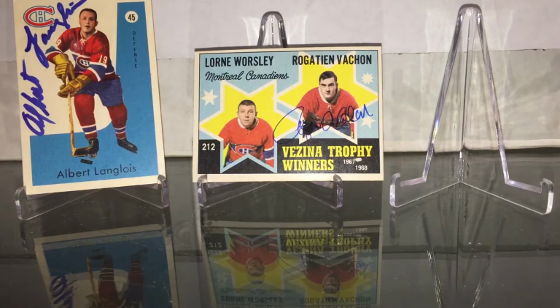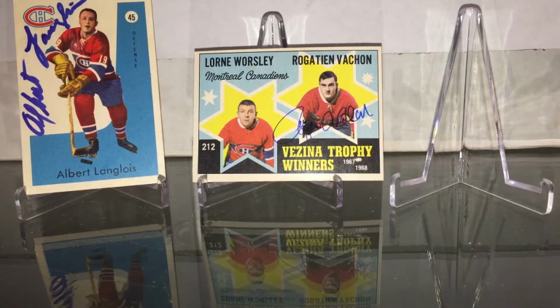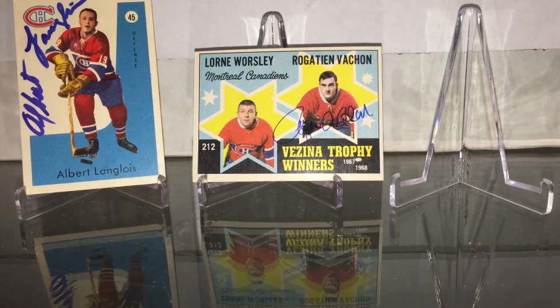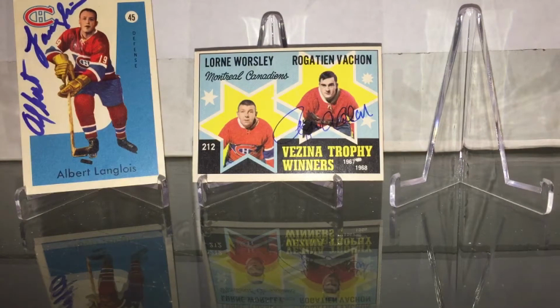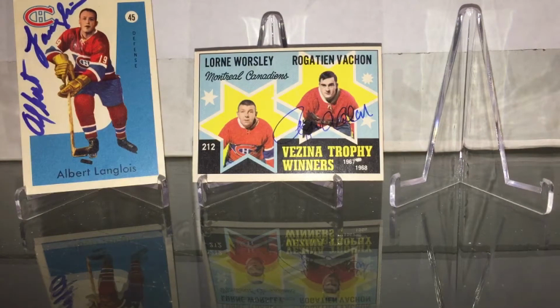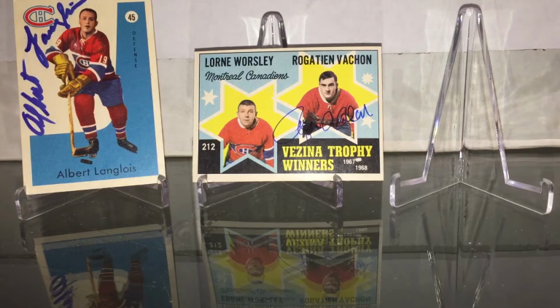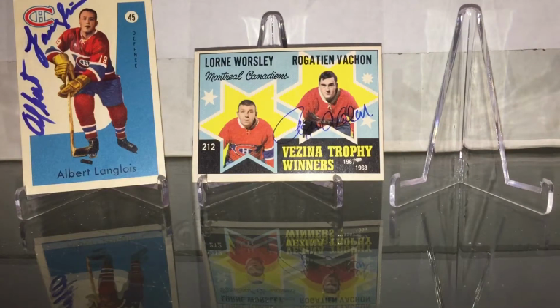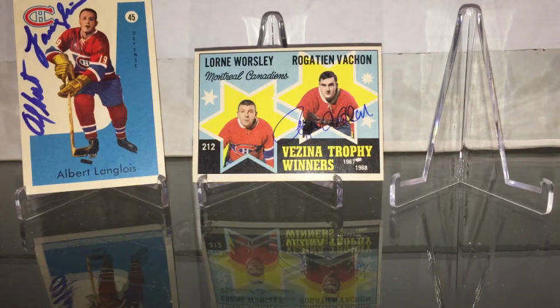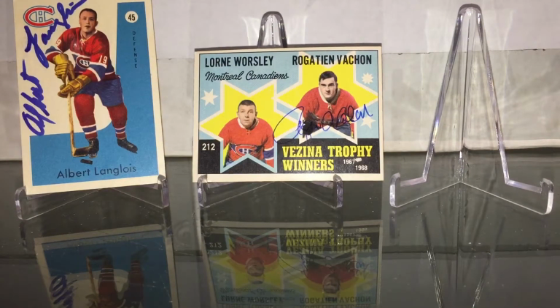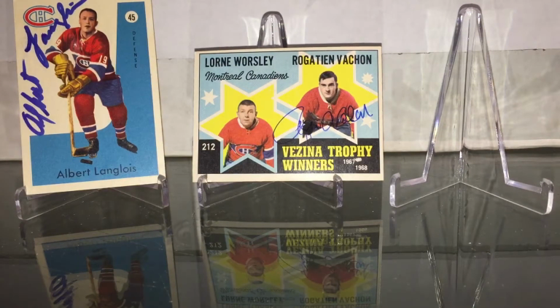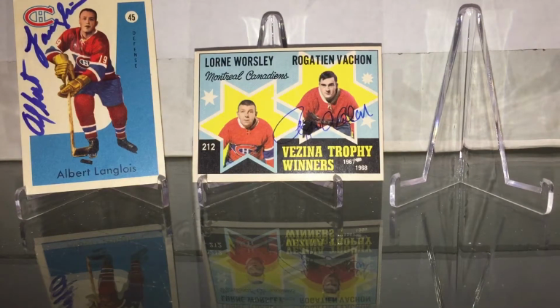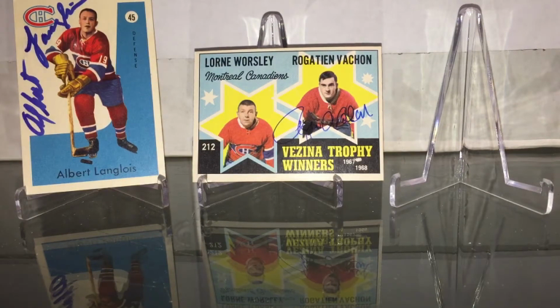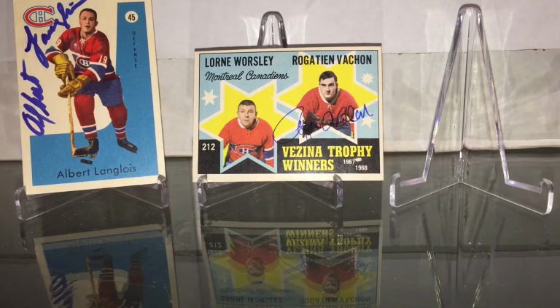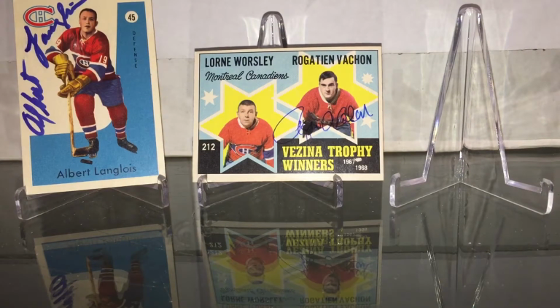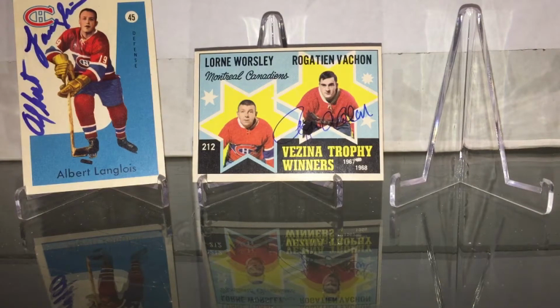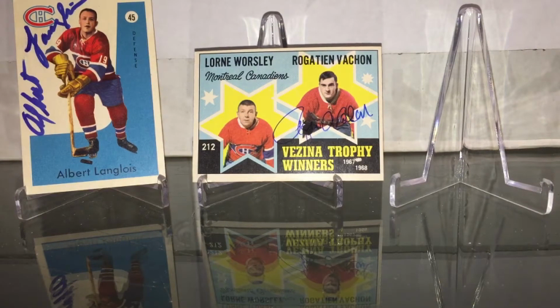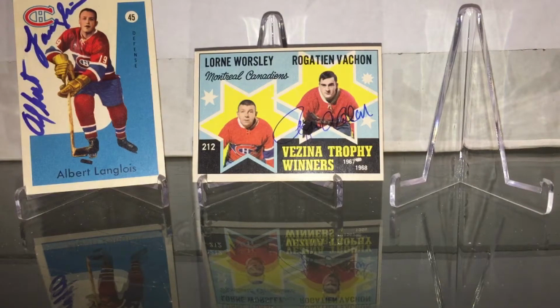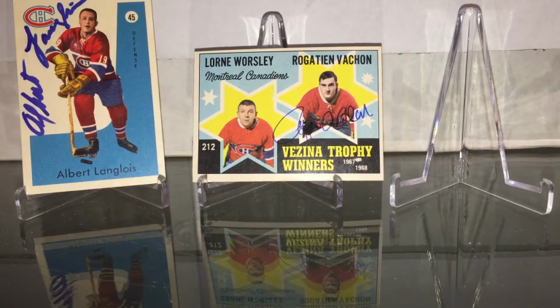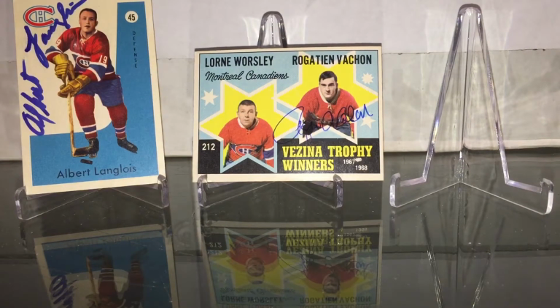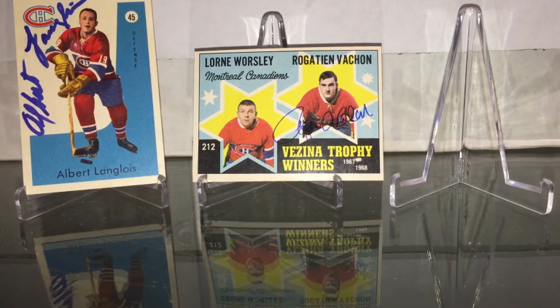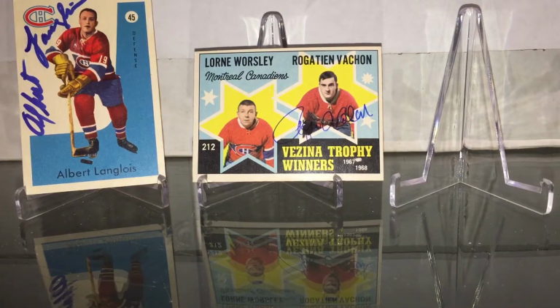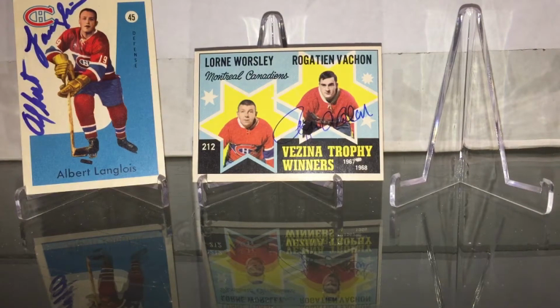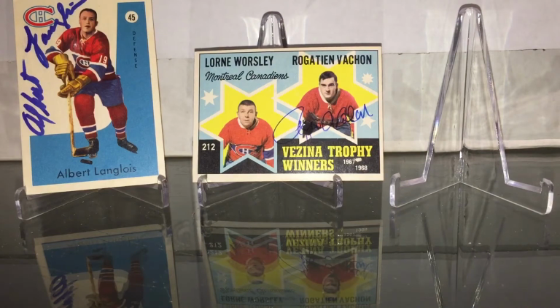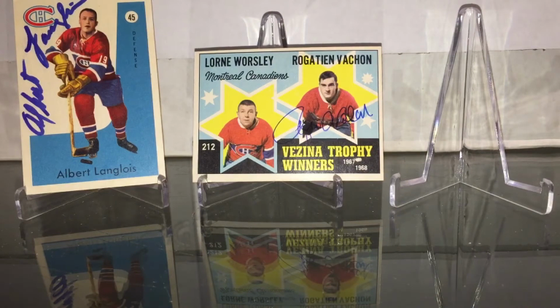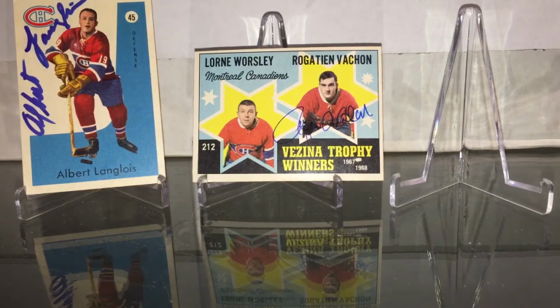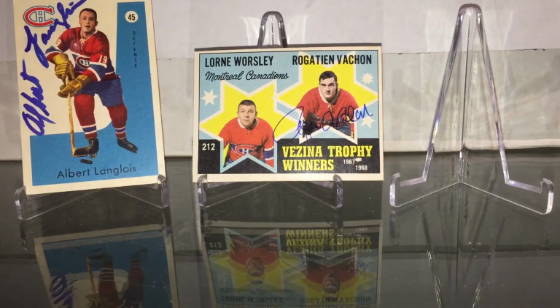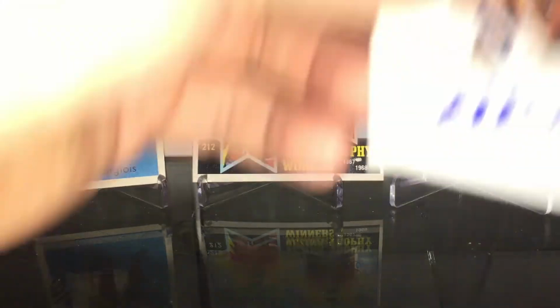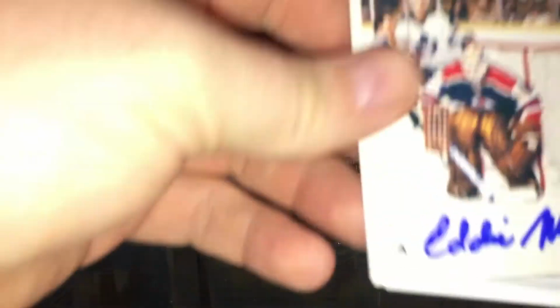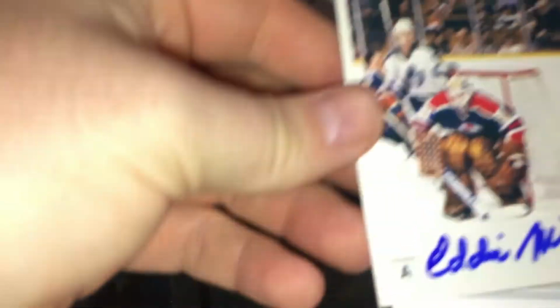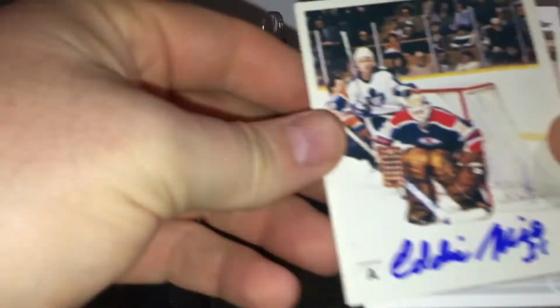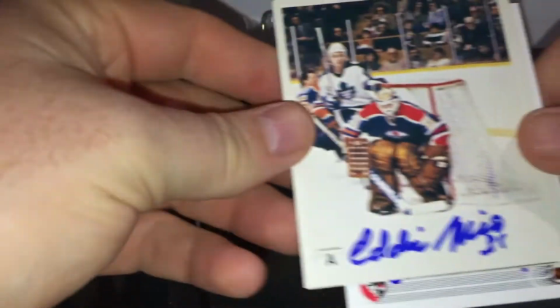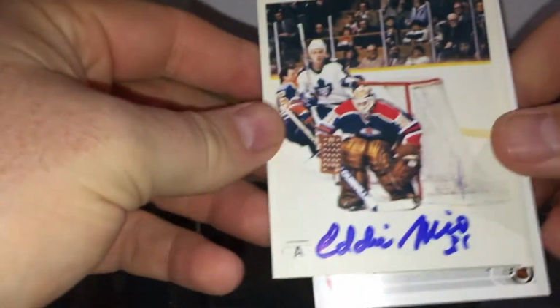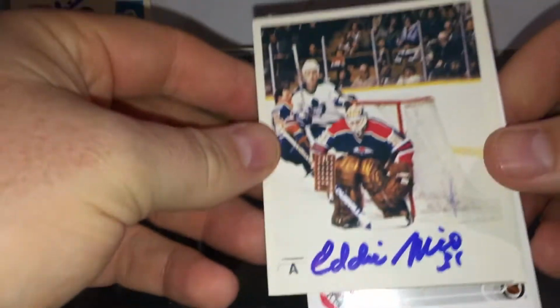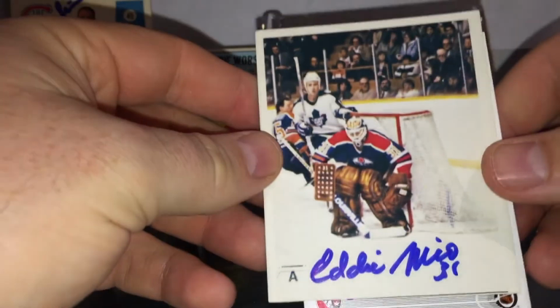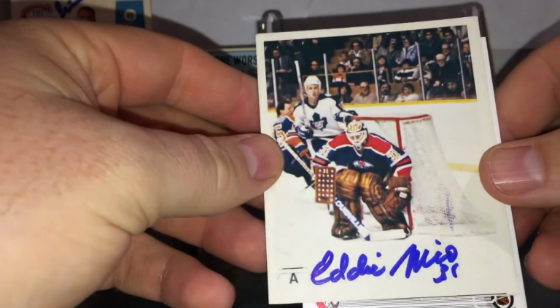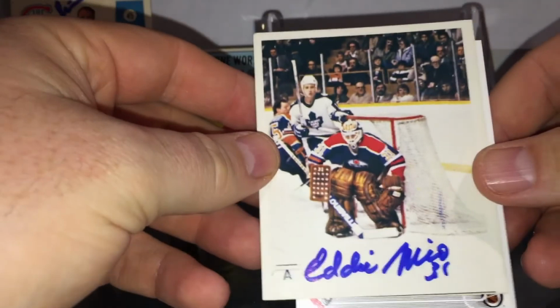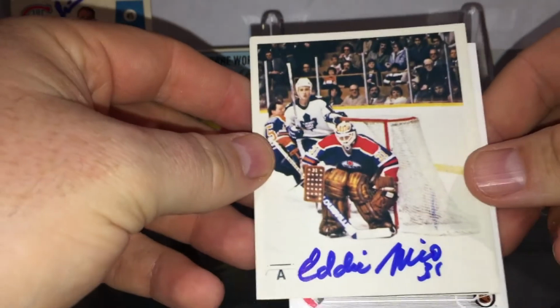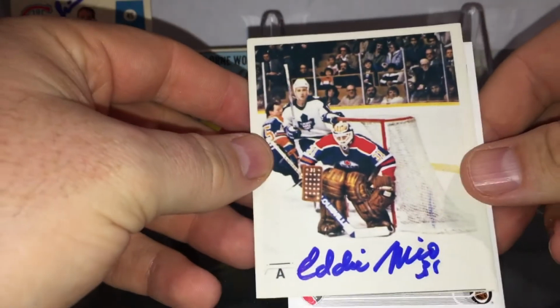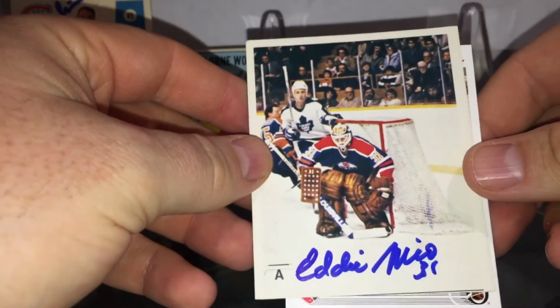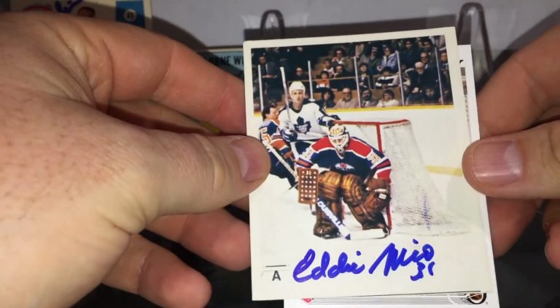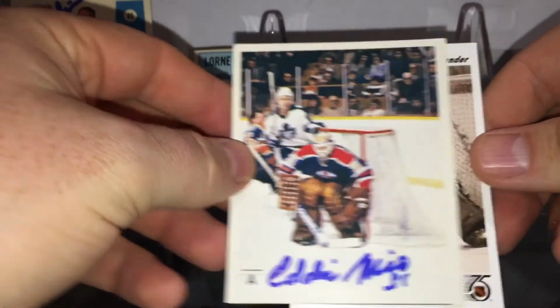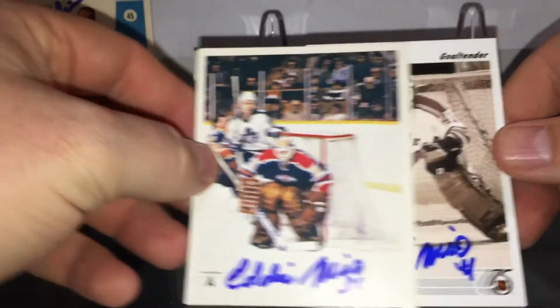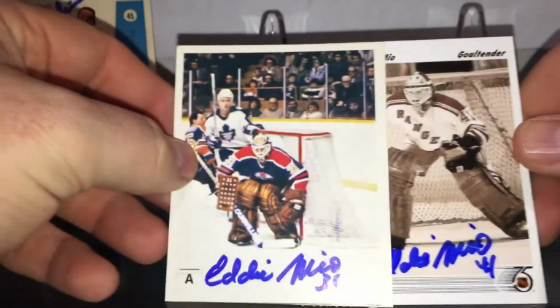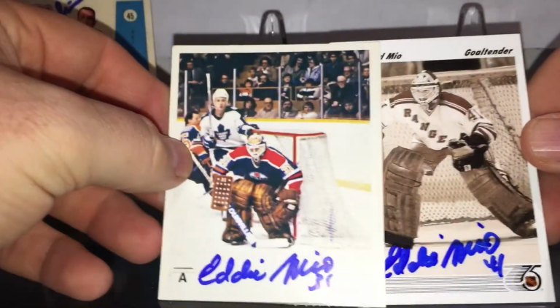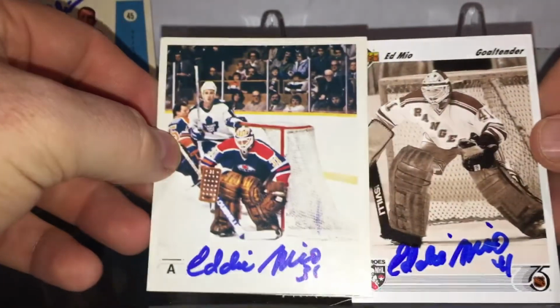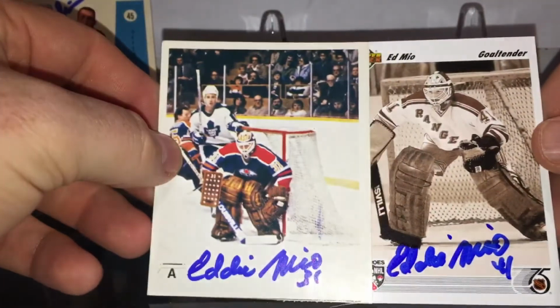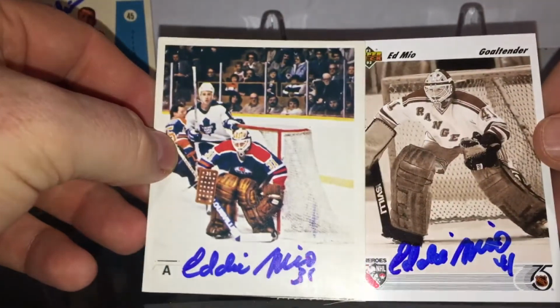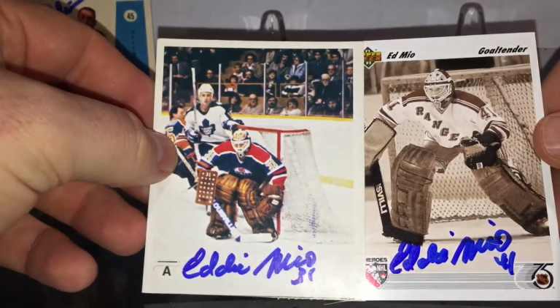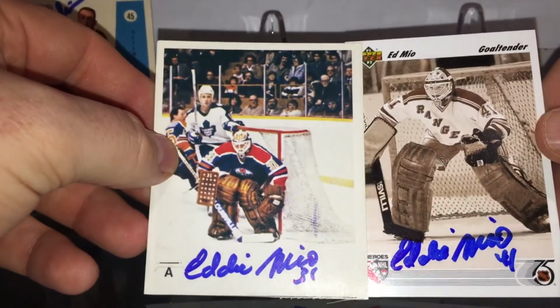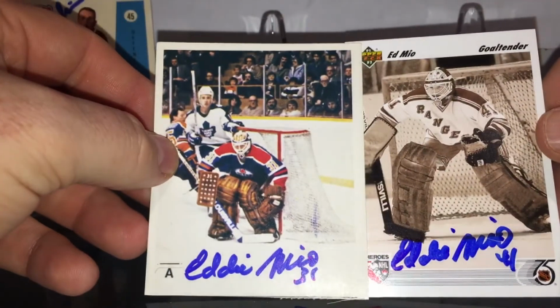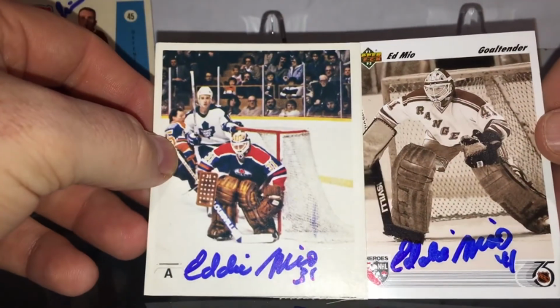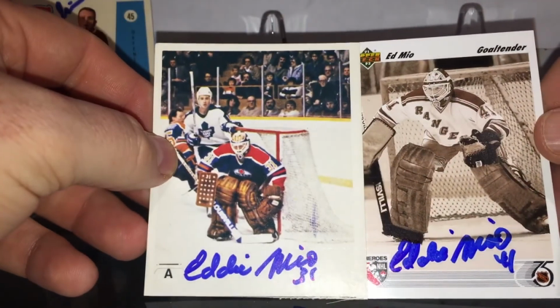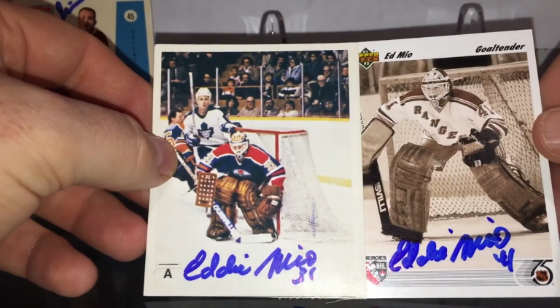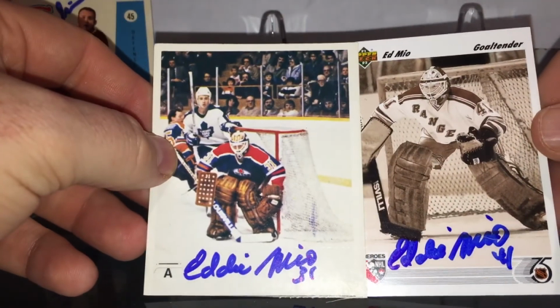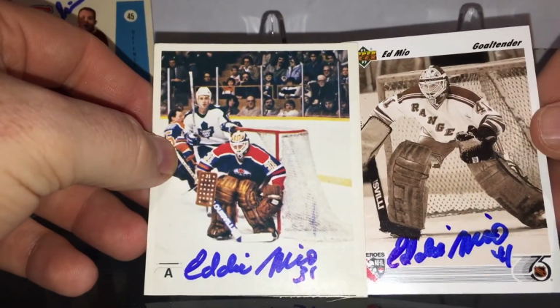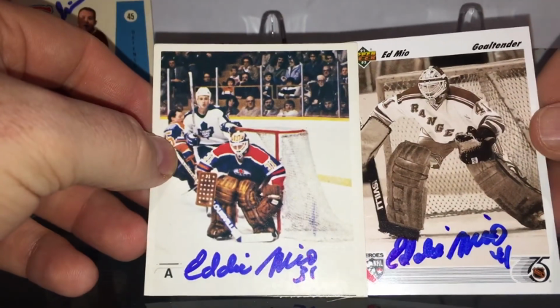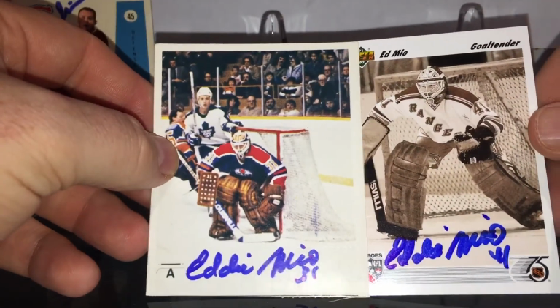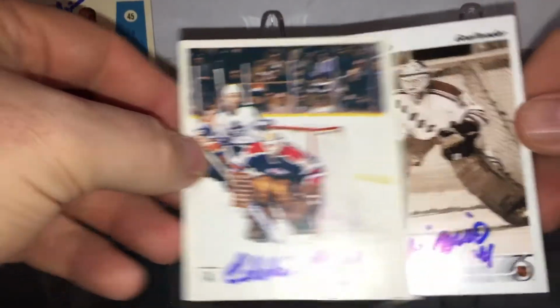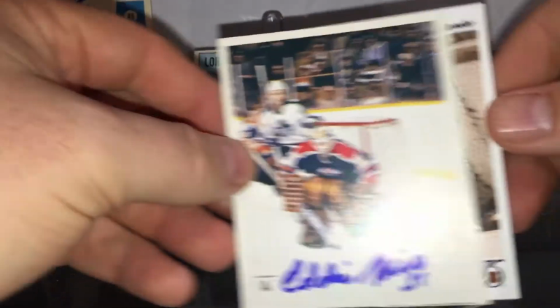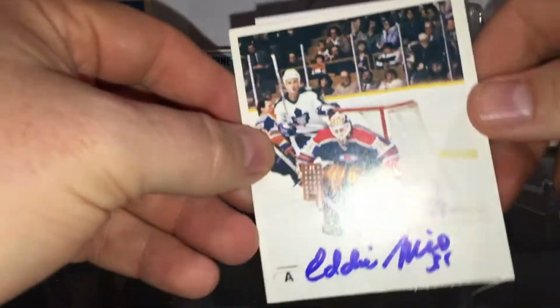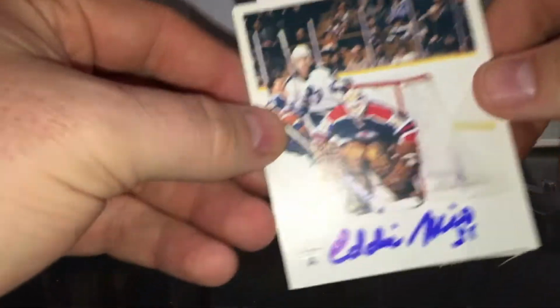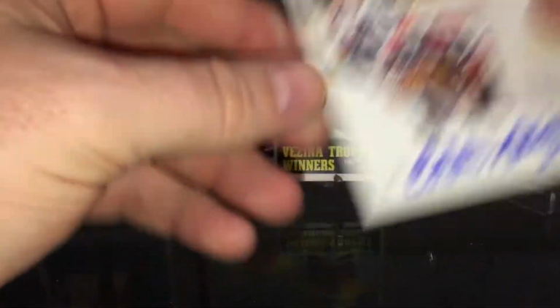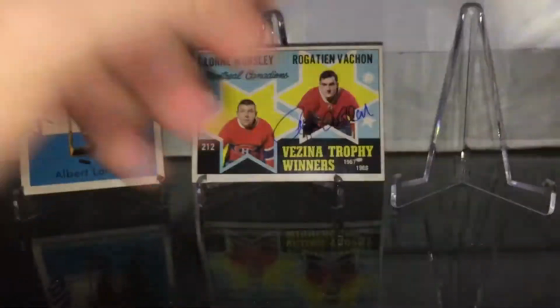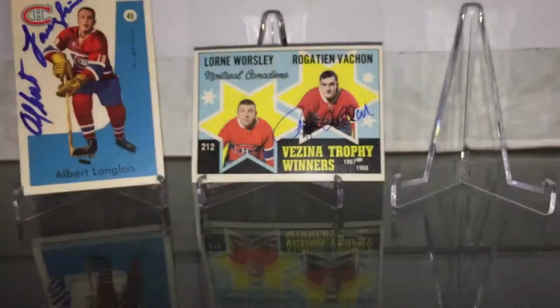Next, two of two — Eddie Mio. Nicely signed in blue.